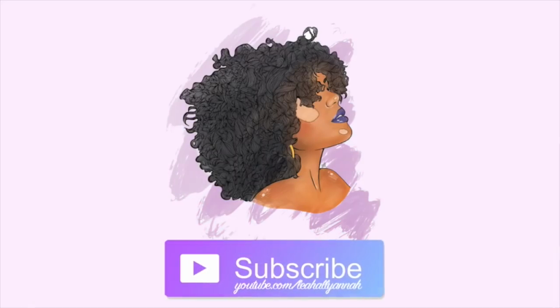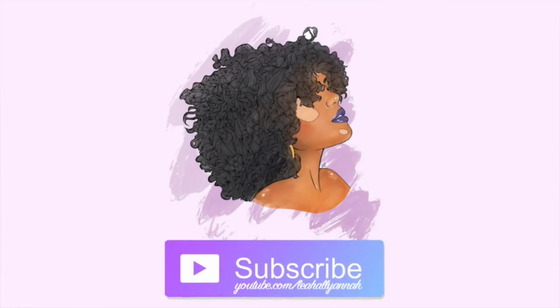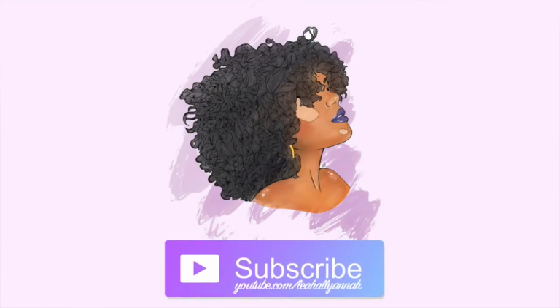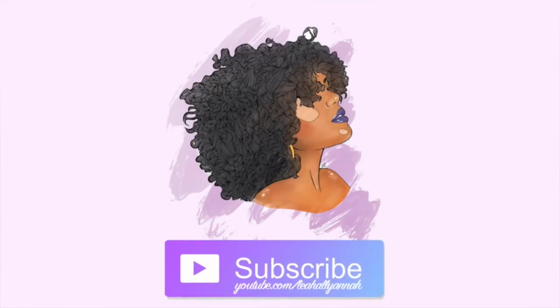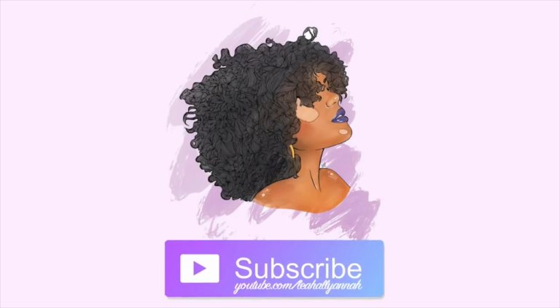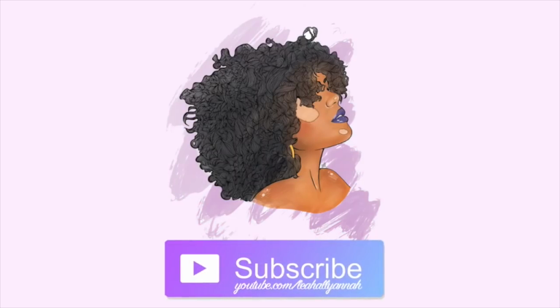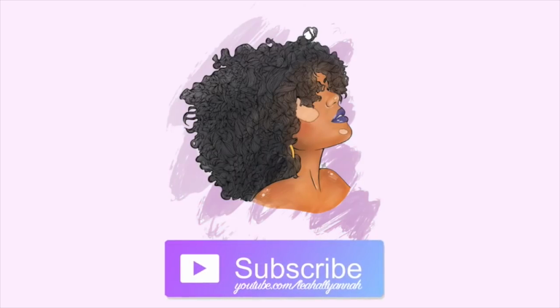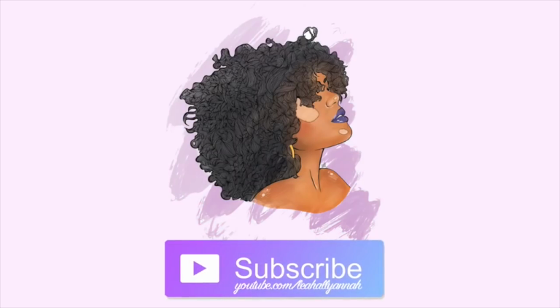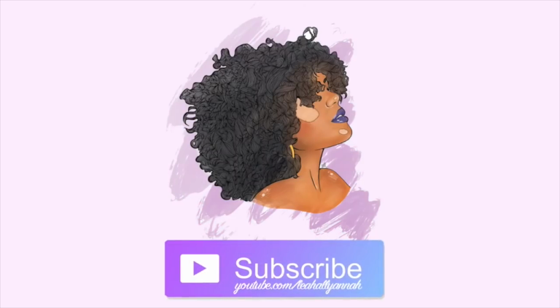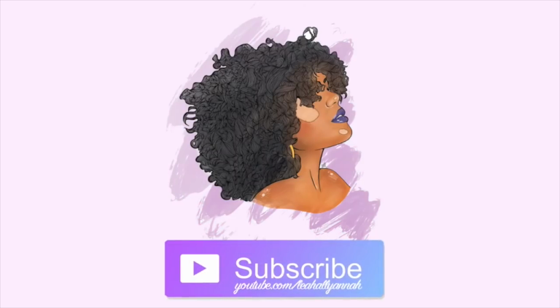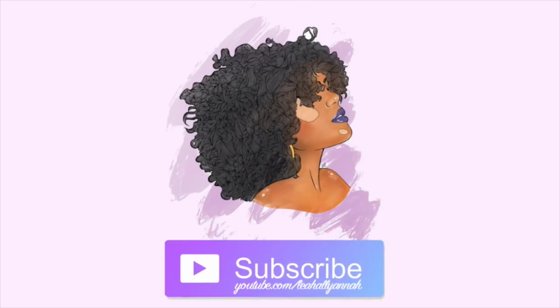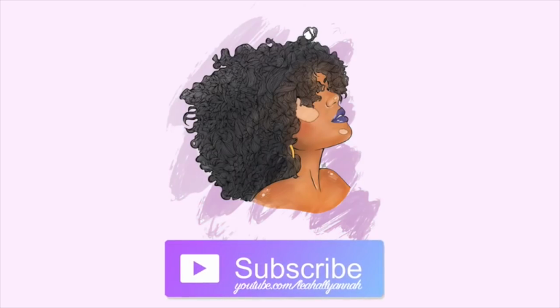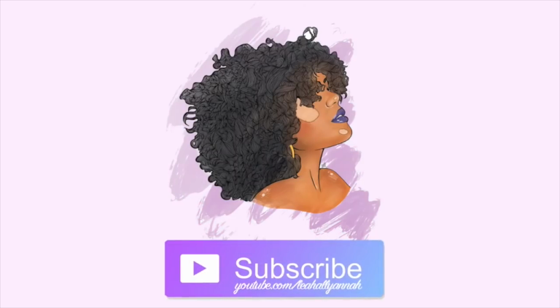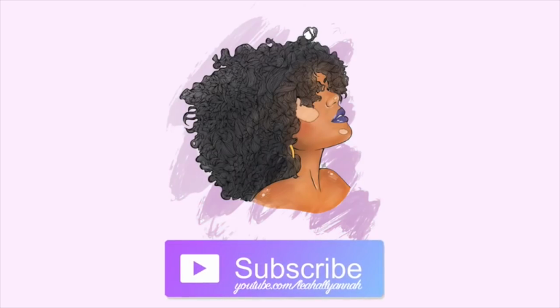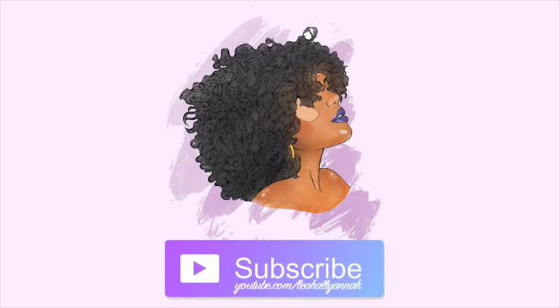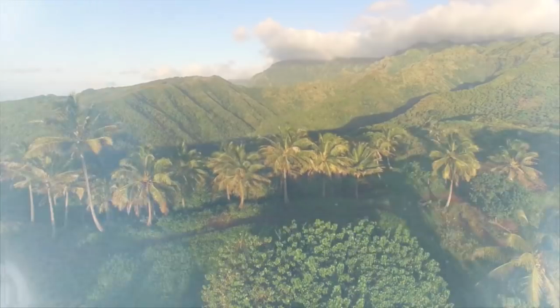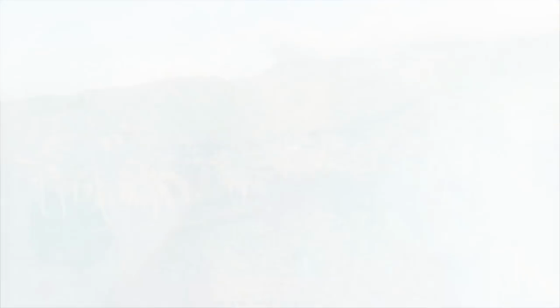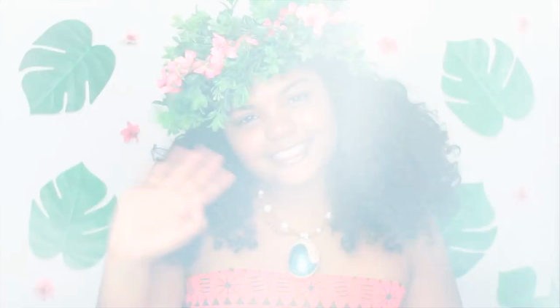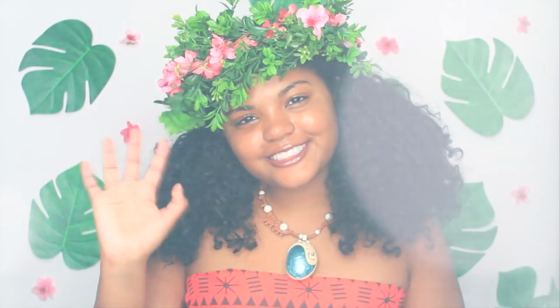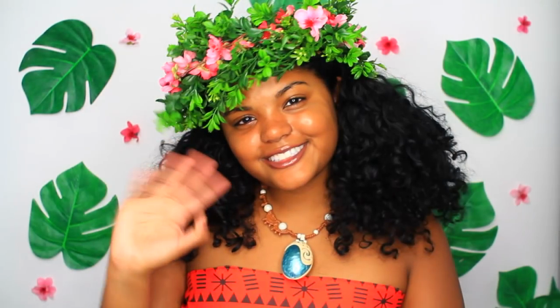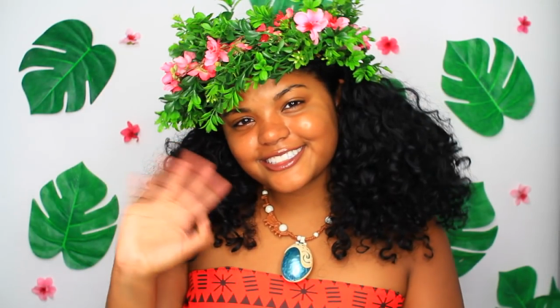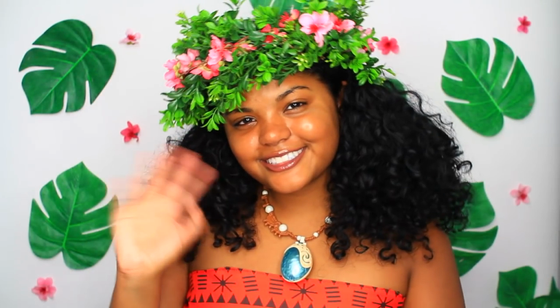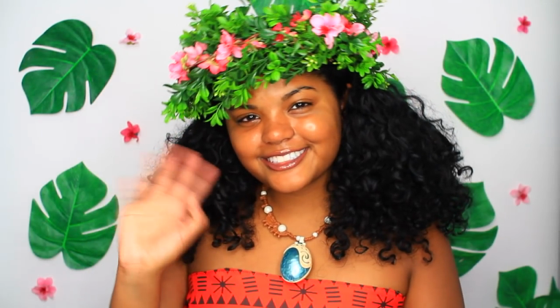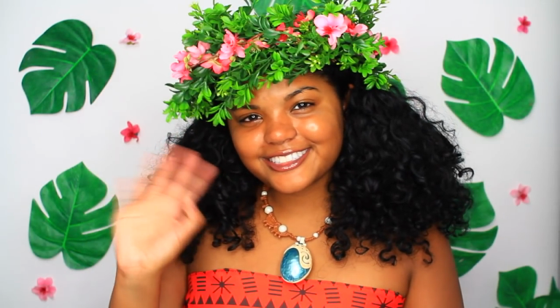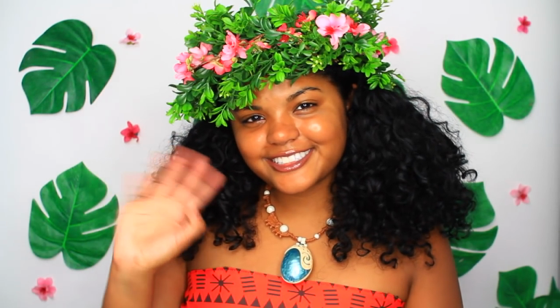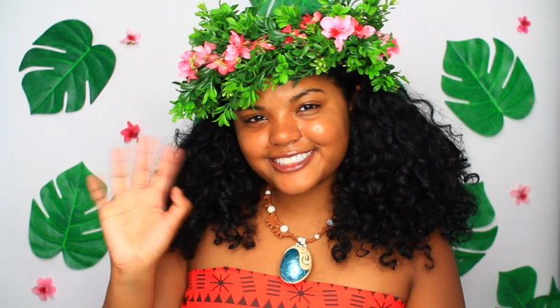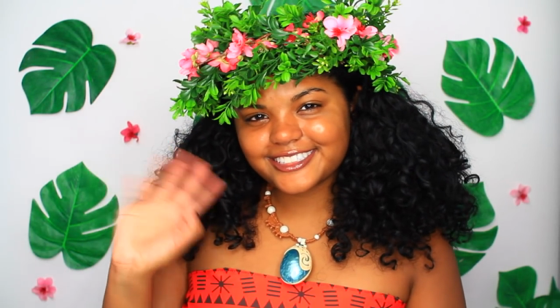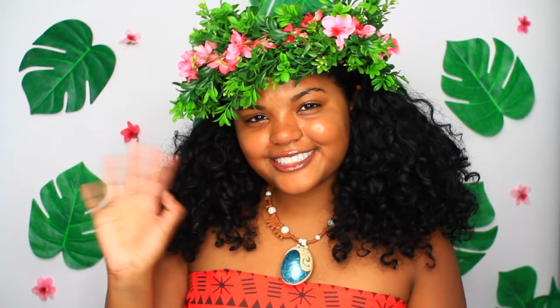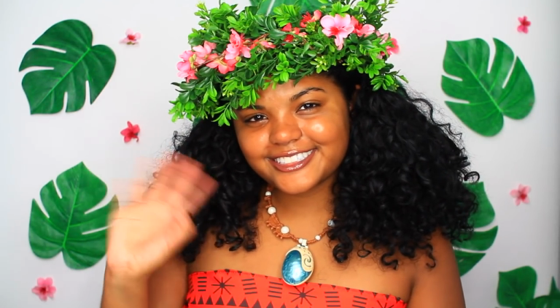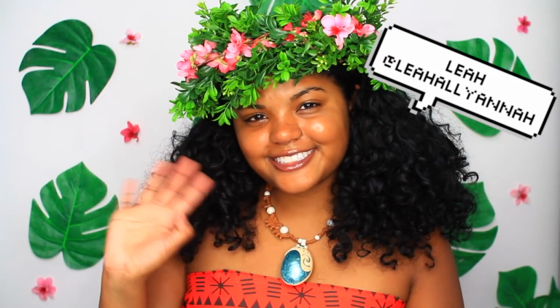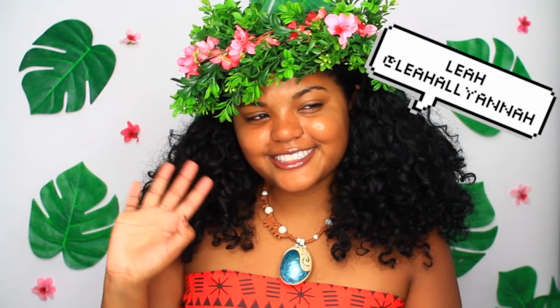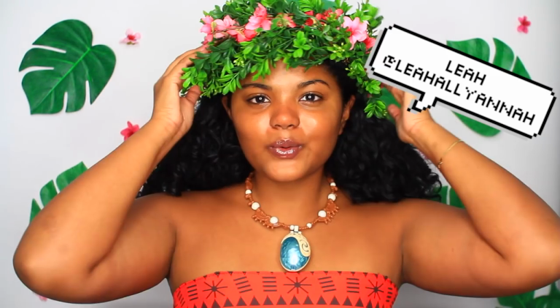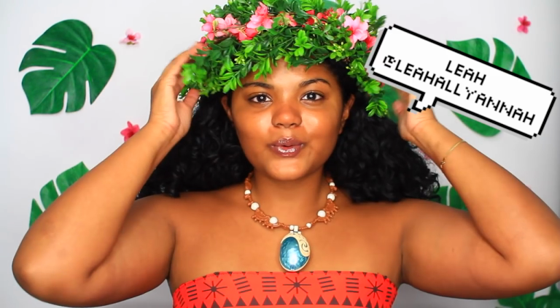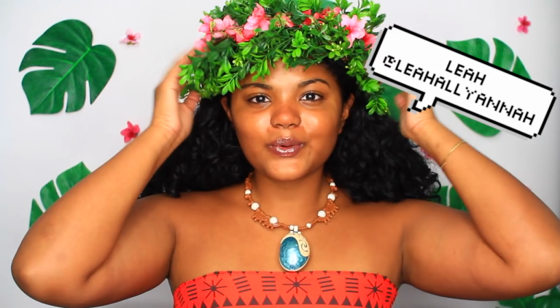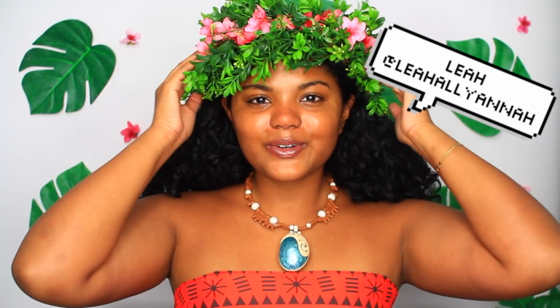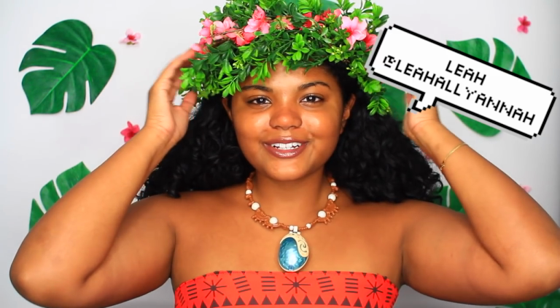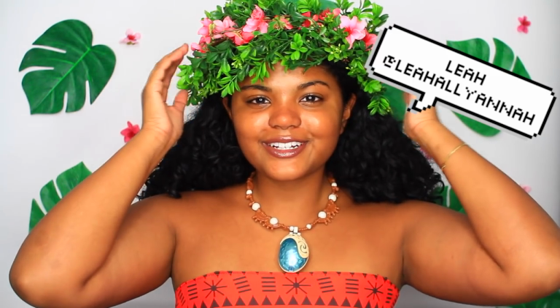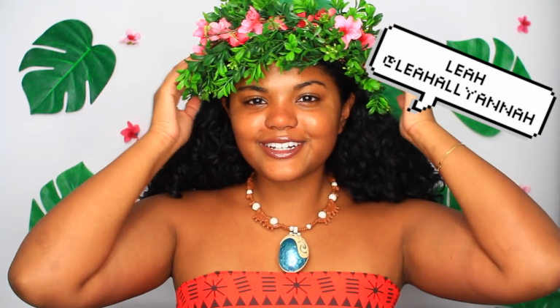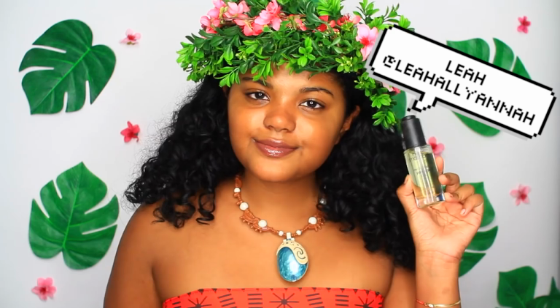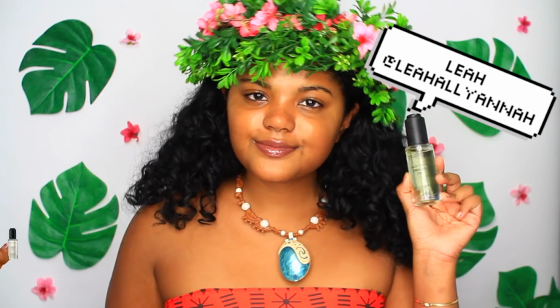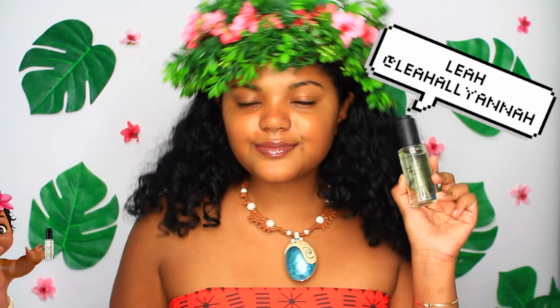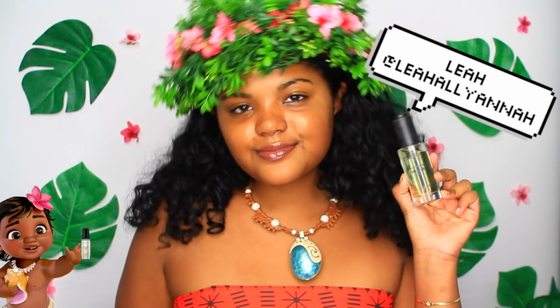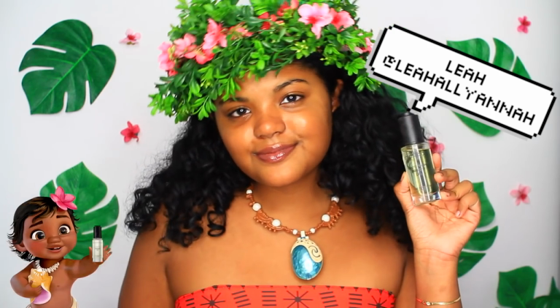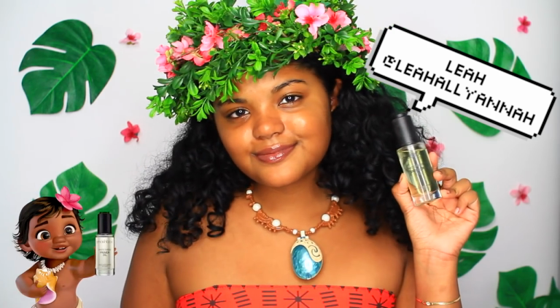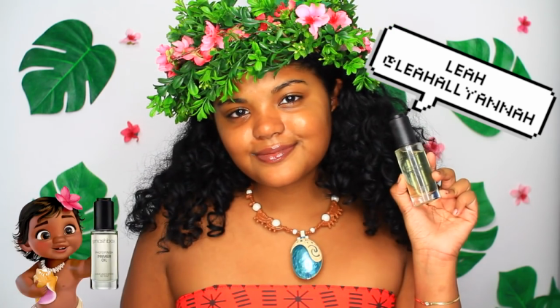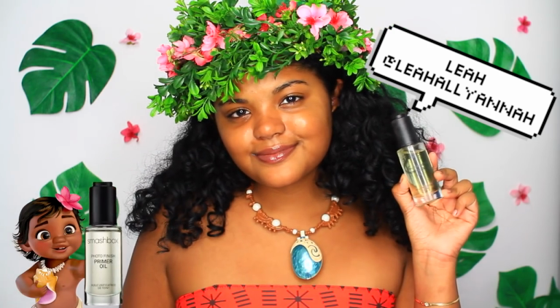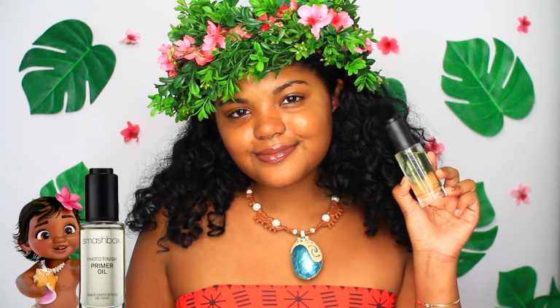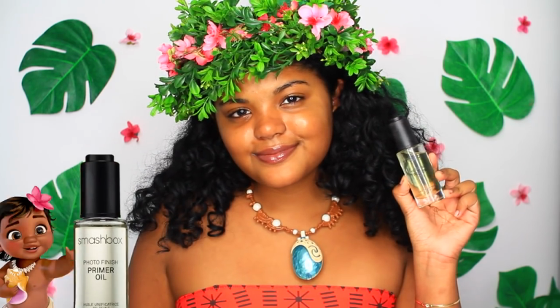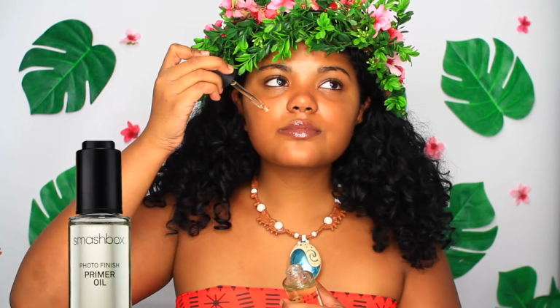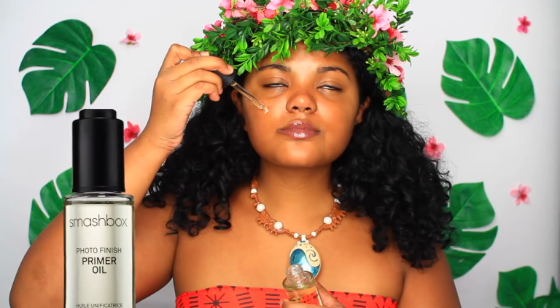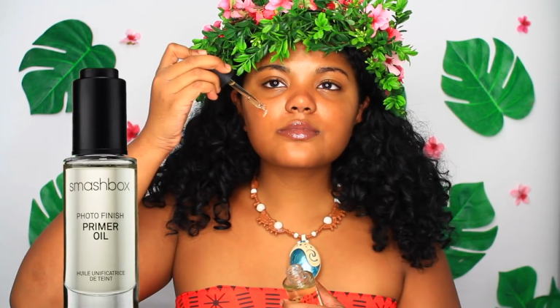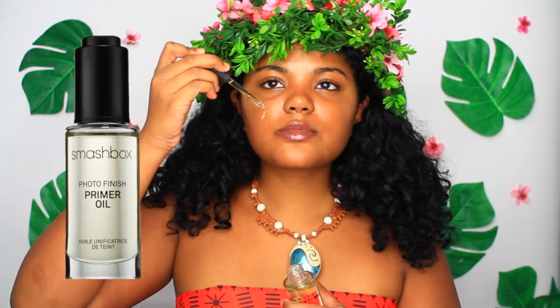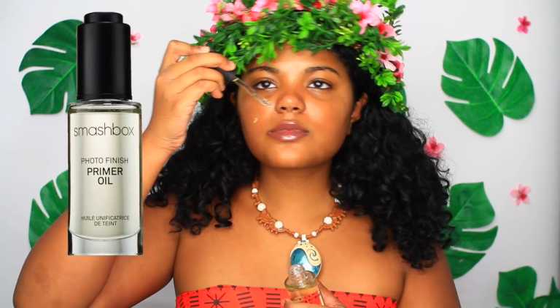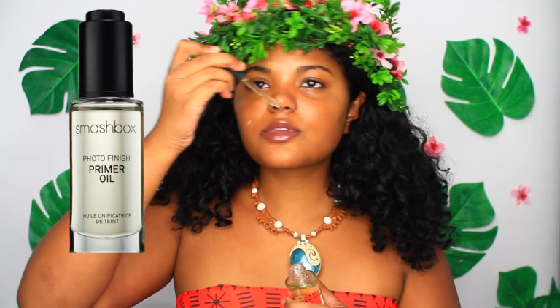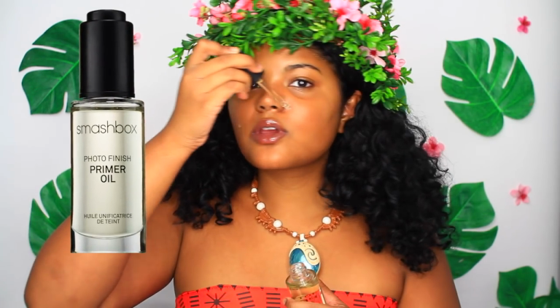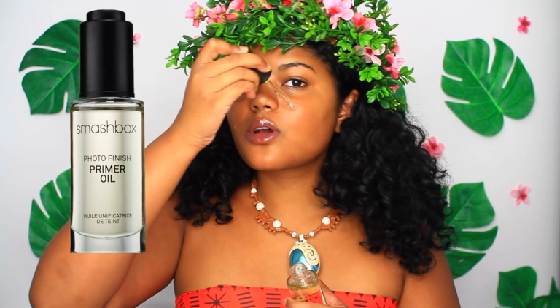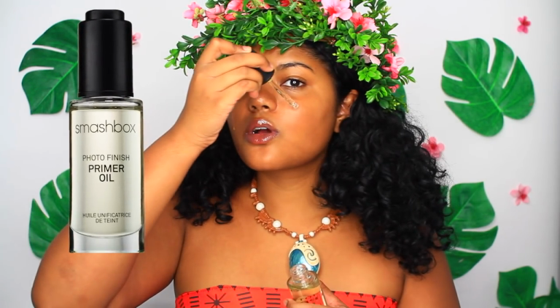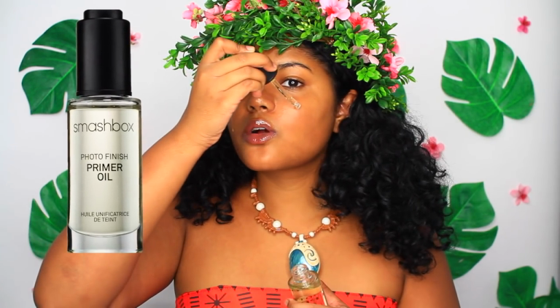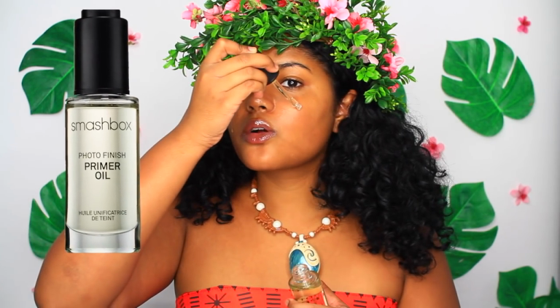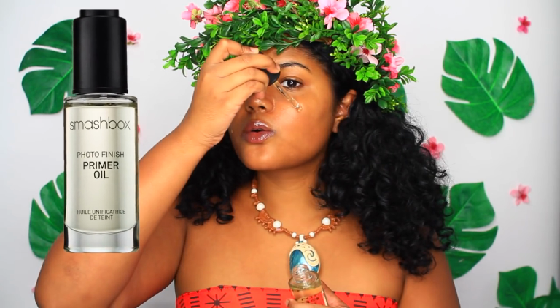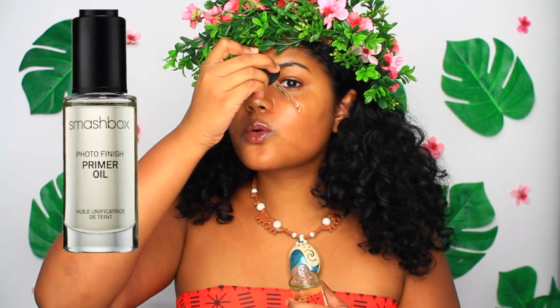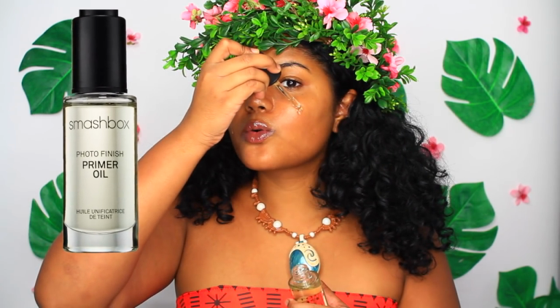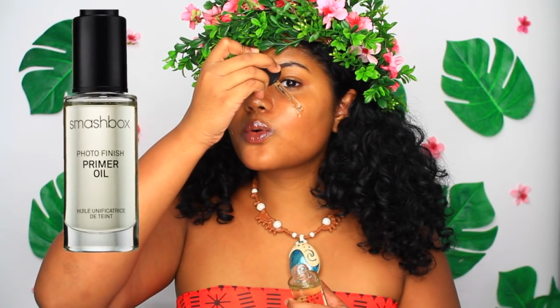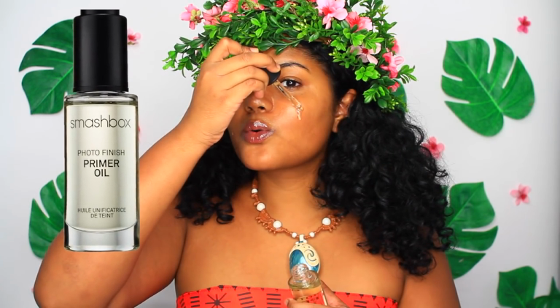What's up guys? Dizzy's Moana here — just kidding, it's Leah. But today I'm going to be doing a Moana costume makeup tutorial.